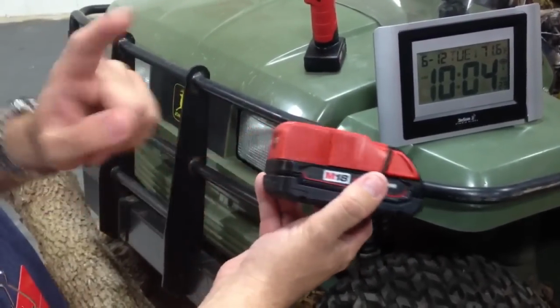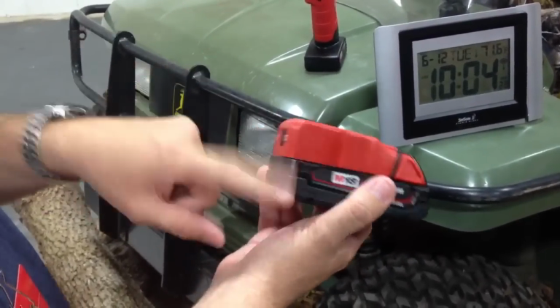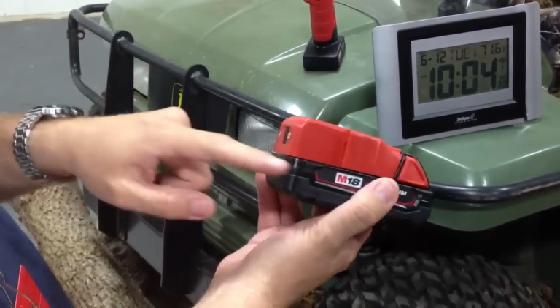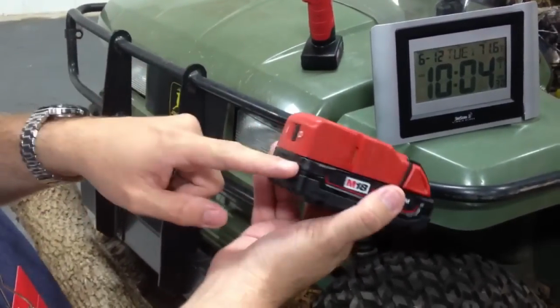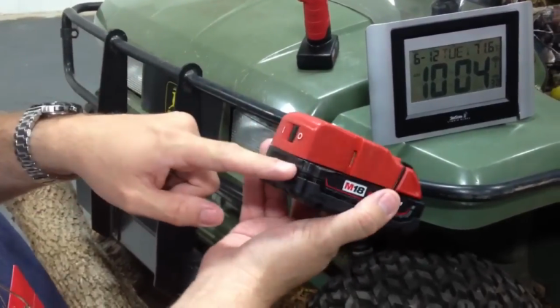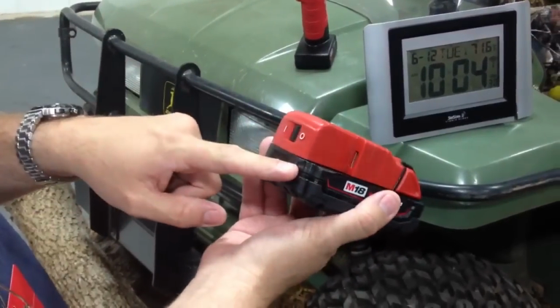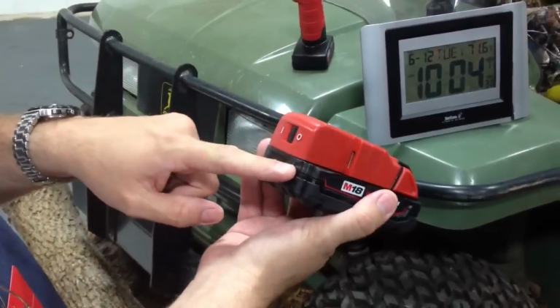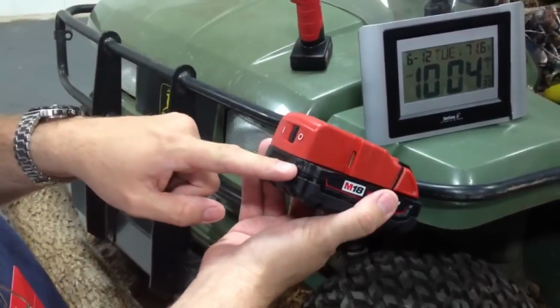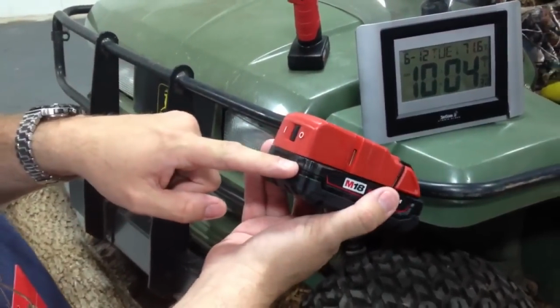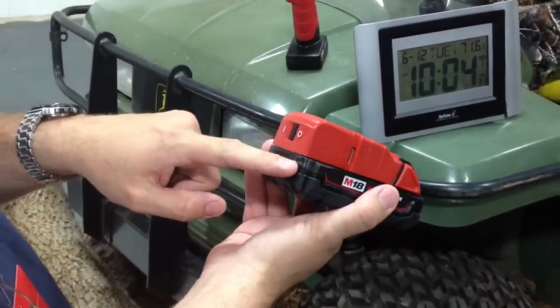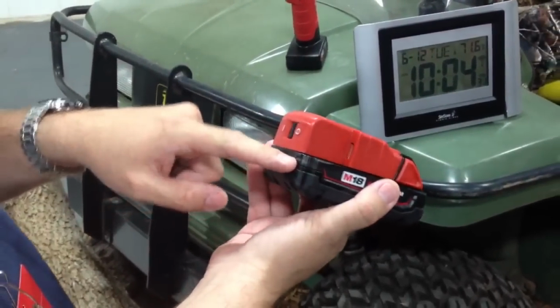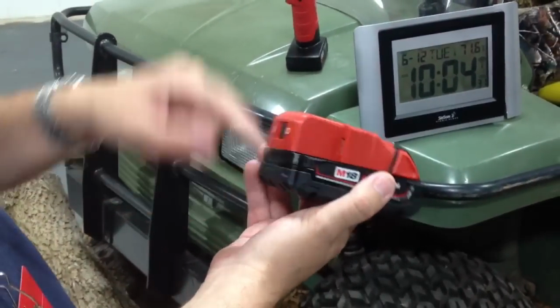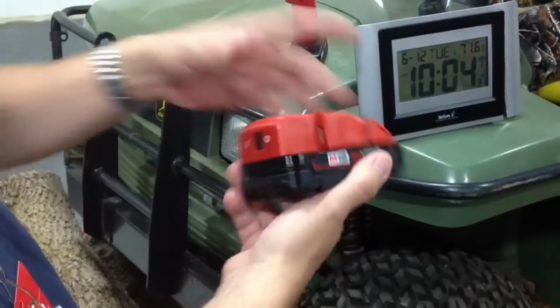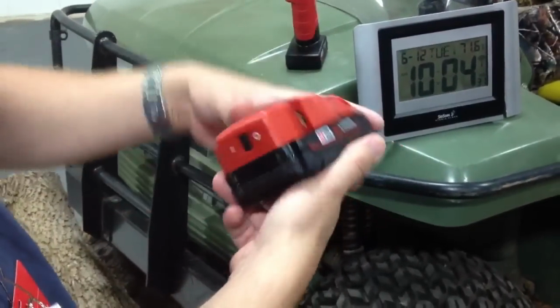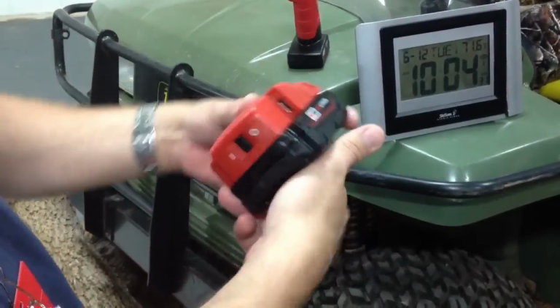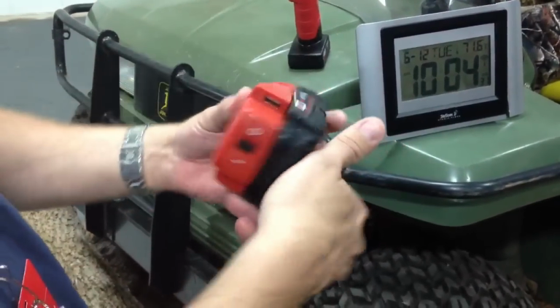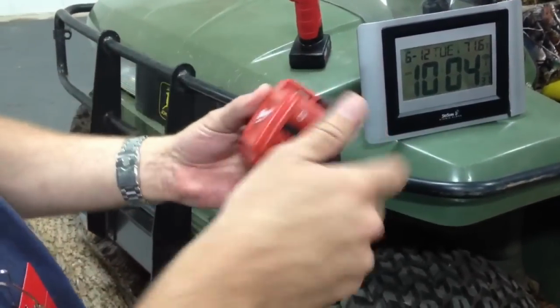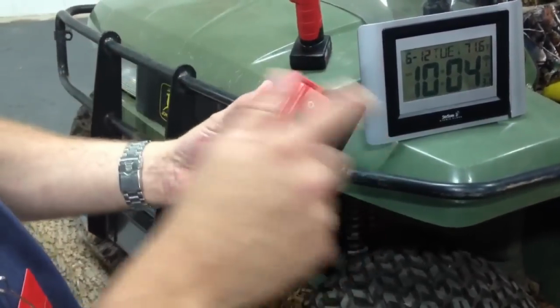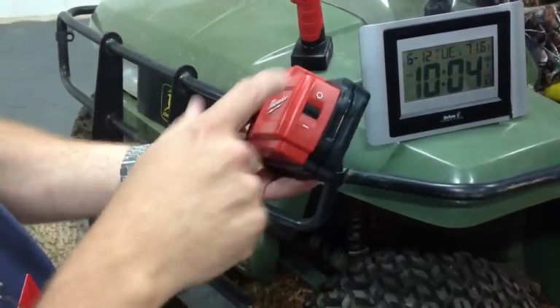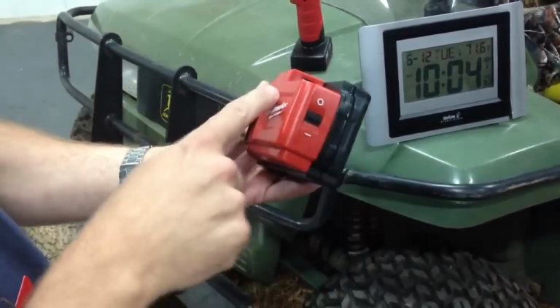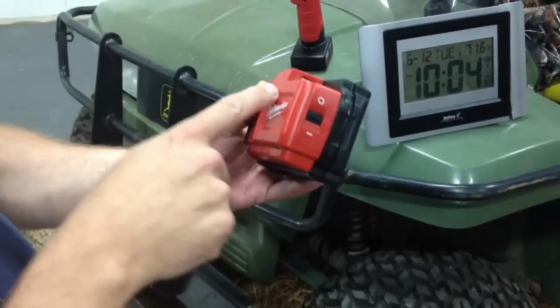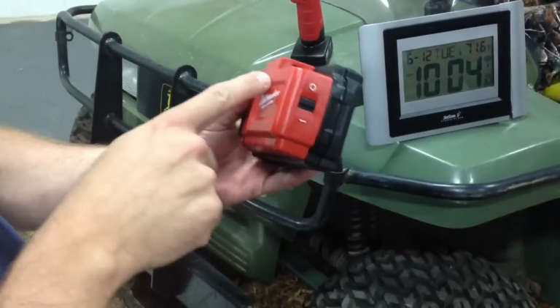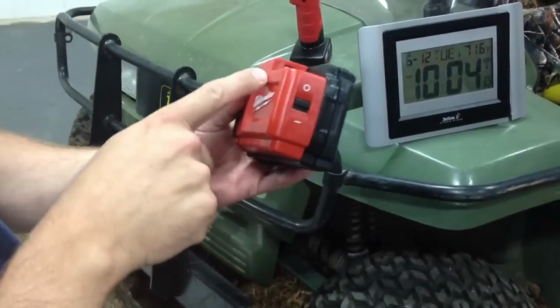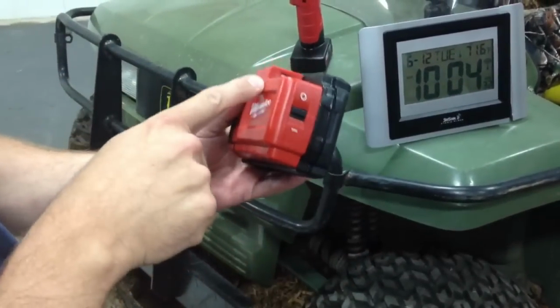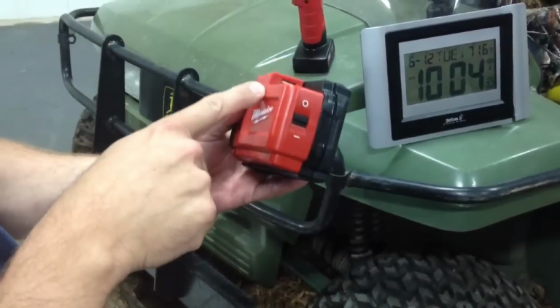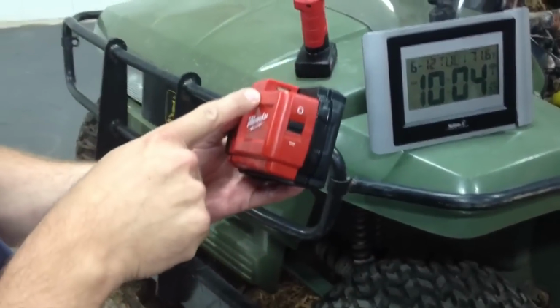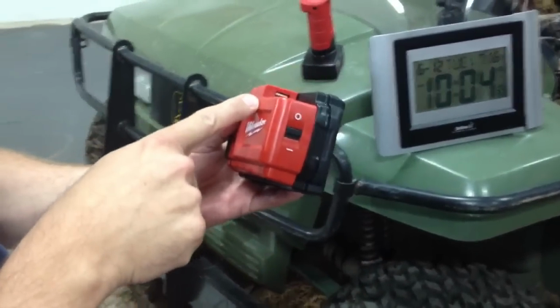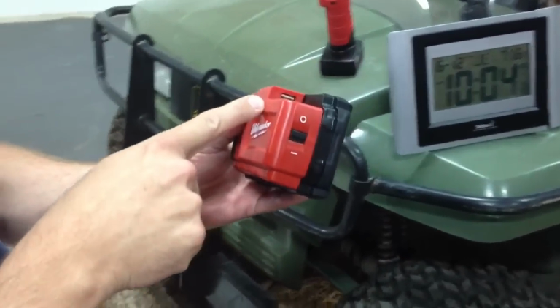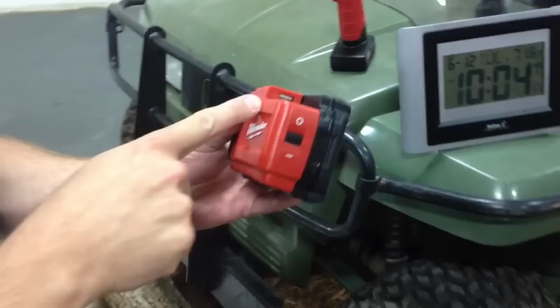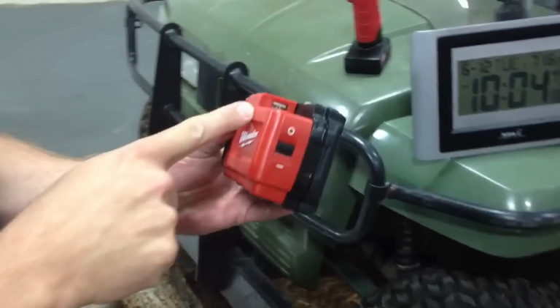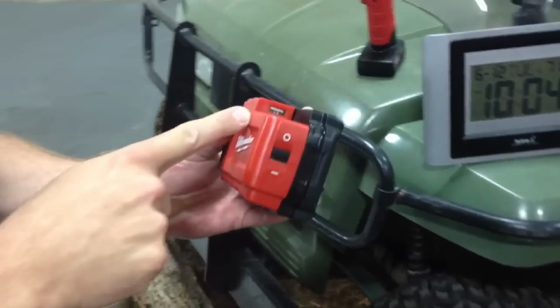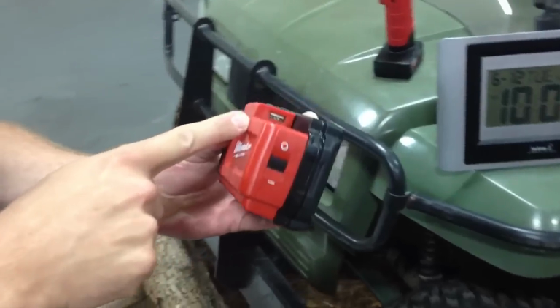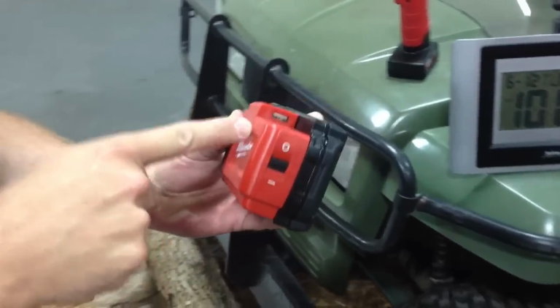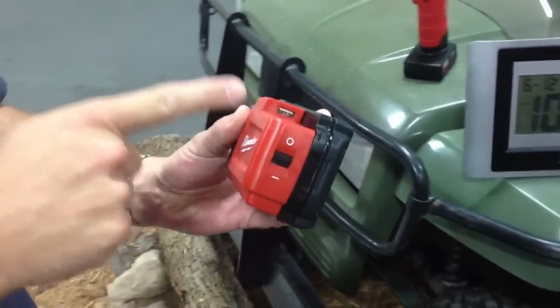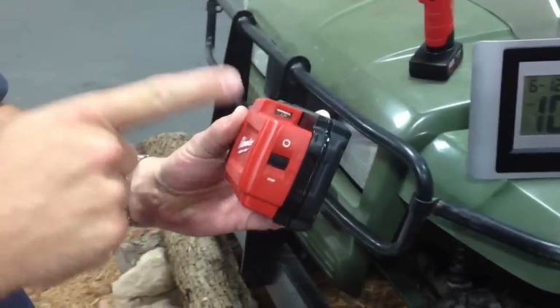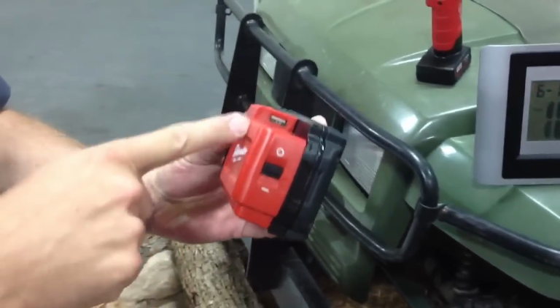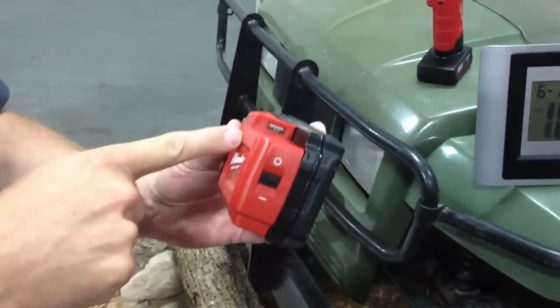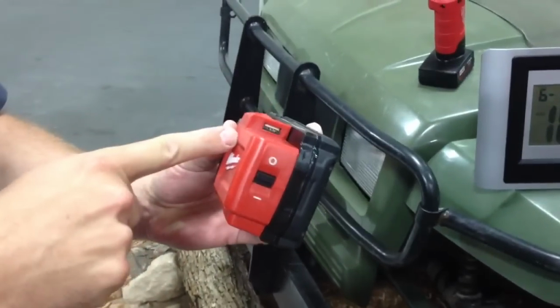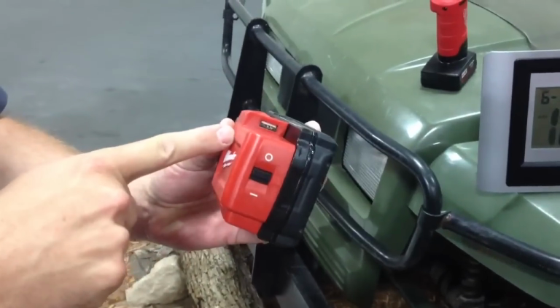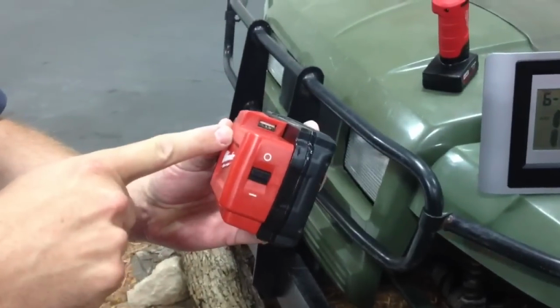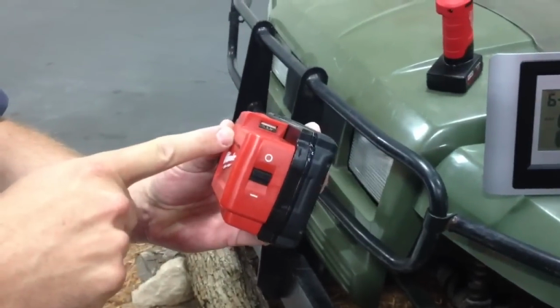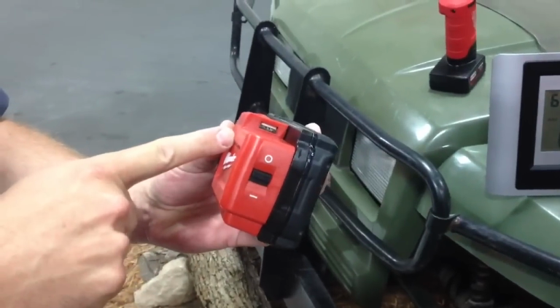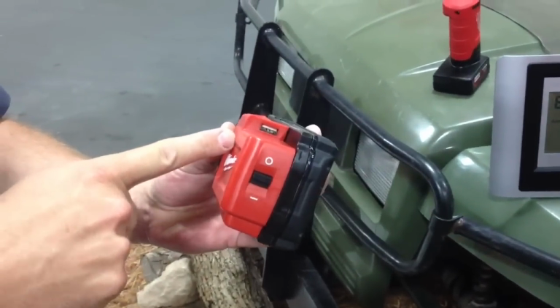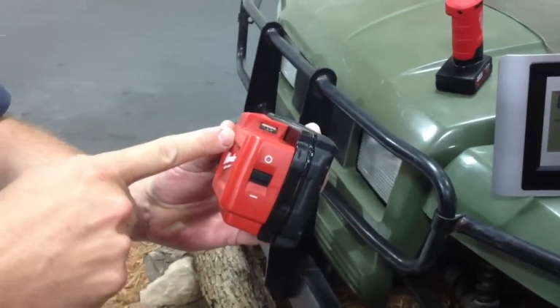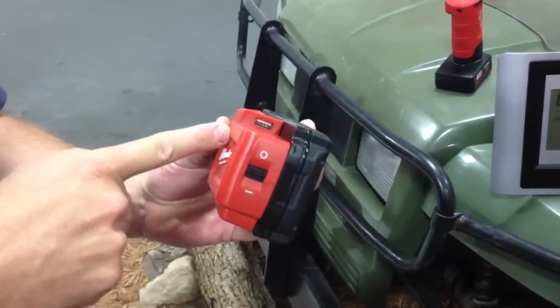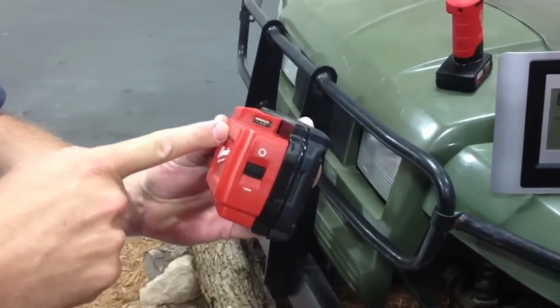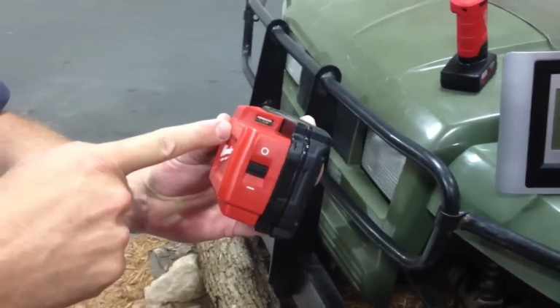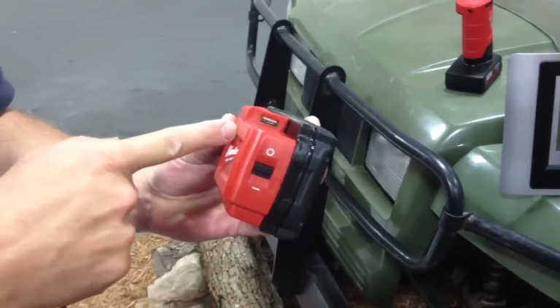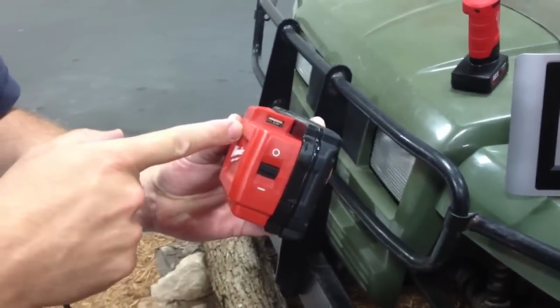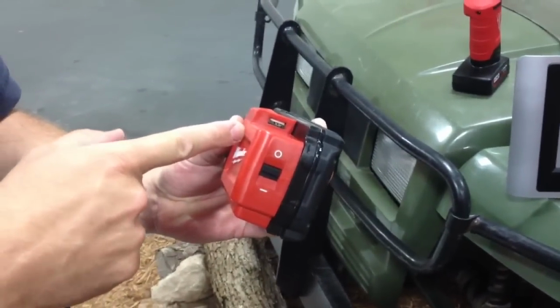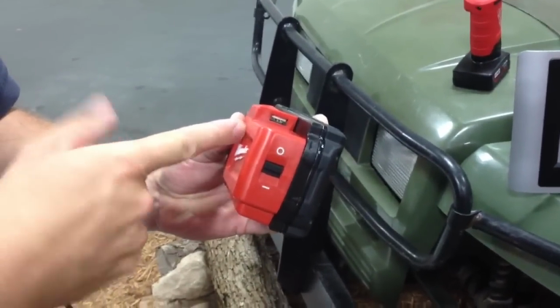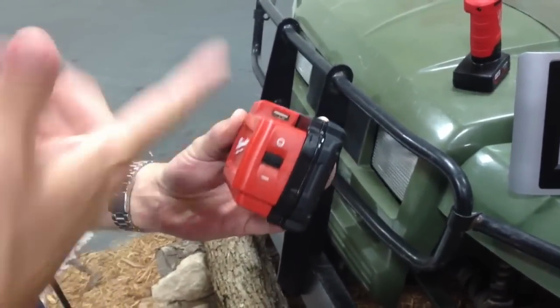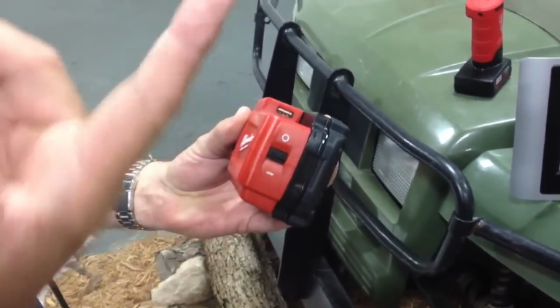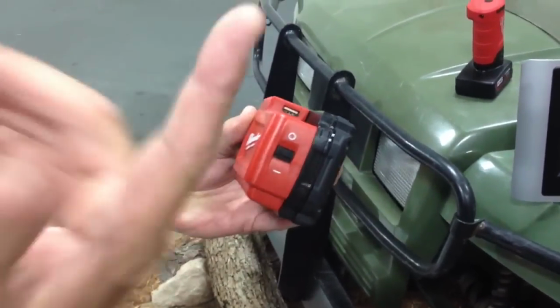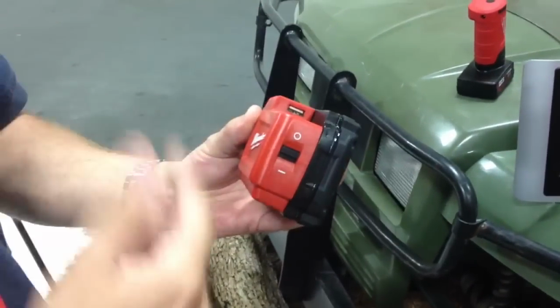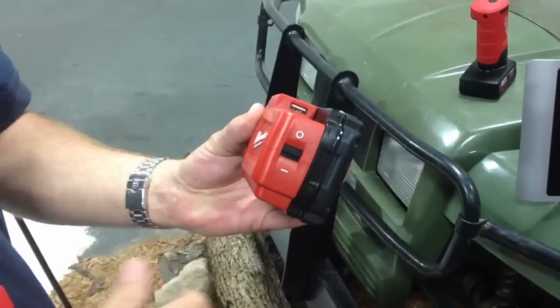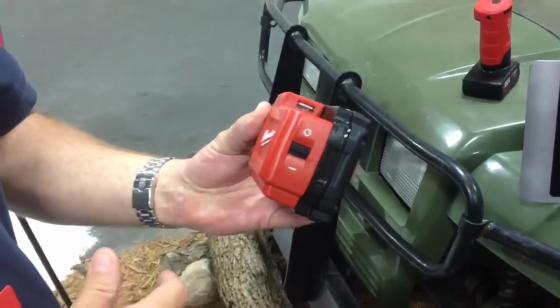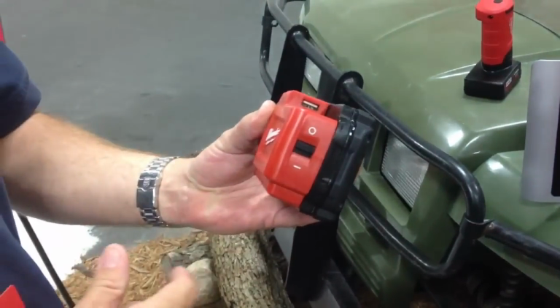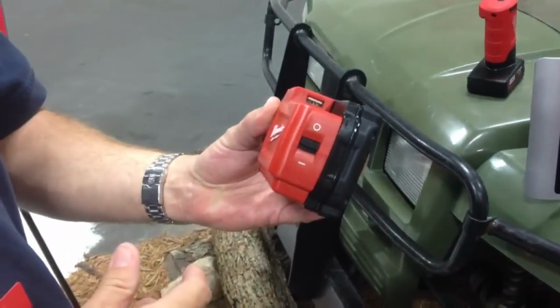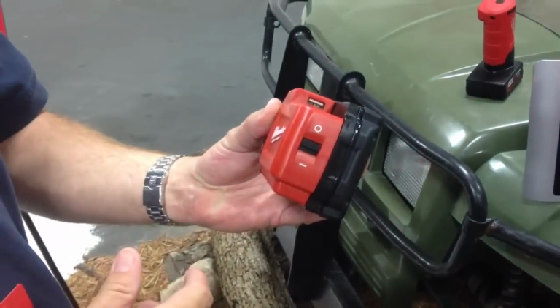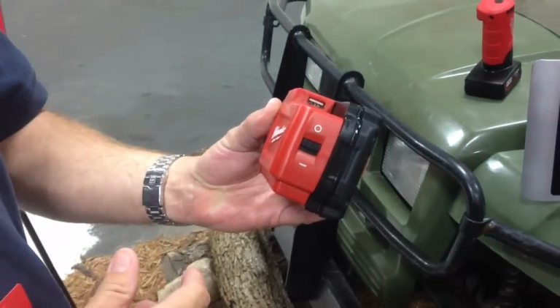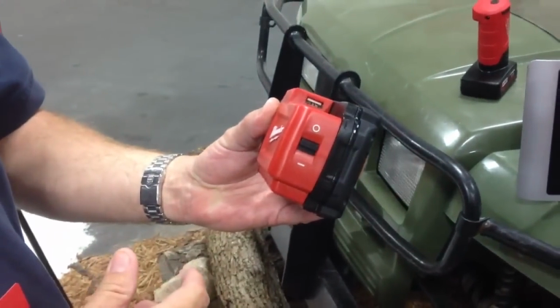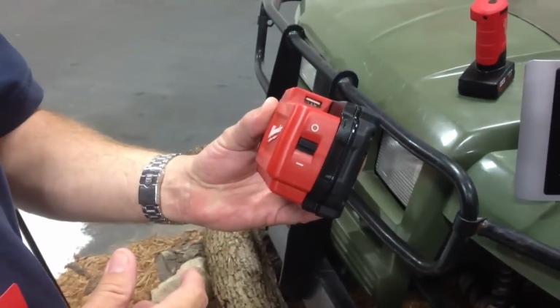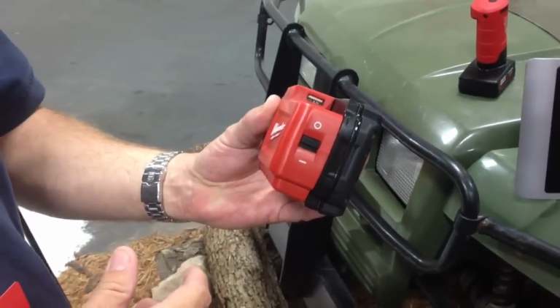Another good feature about these packs is they have a USB charger on board. So if you need to charge your mobile device, you can charge it.